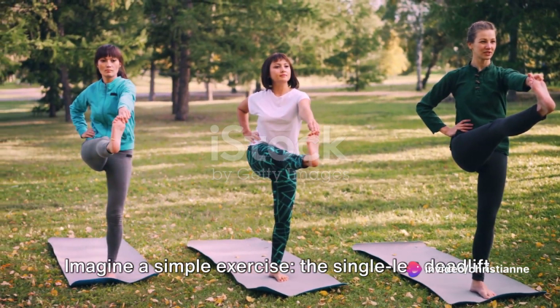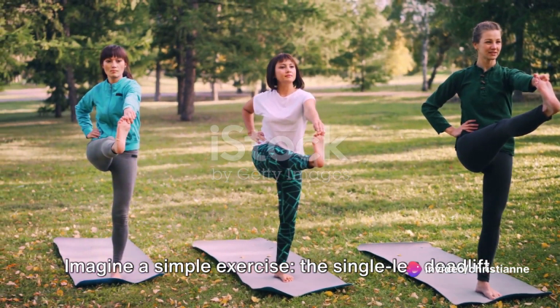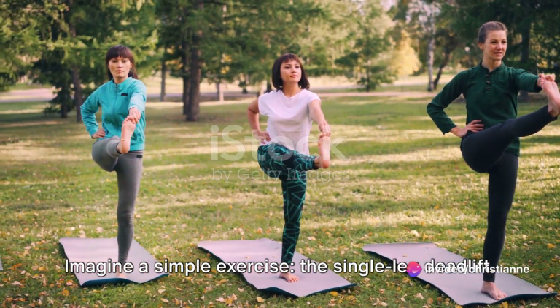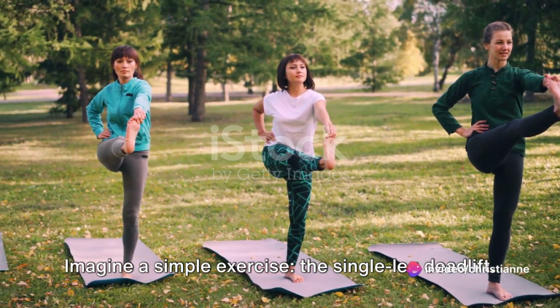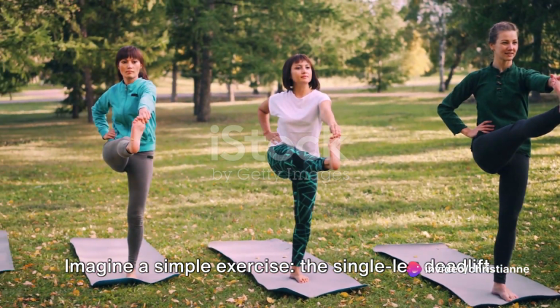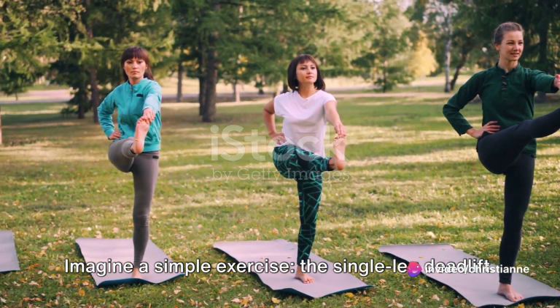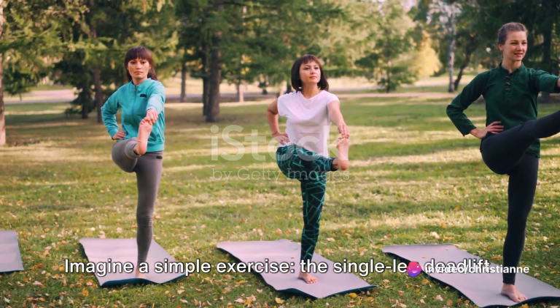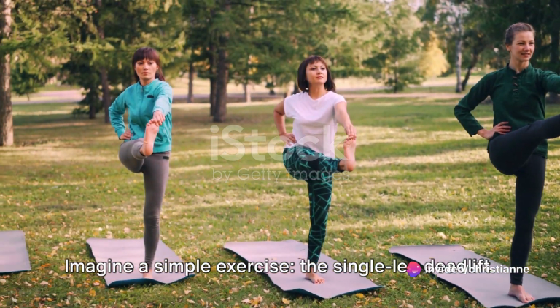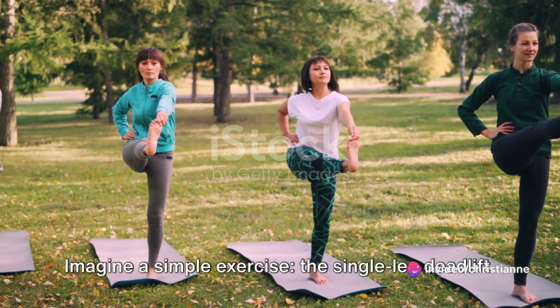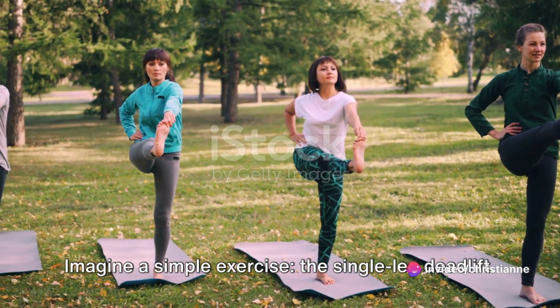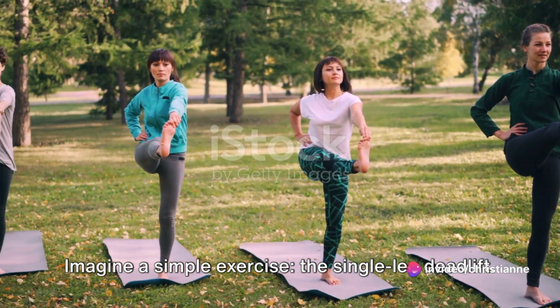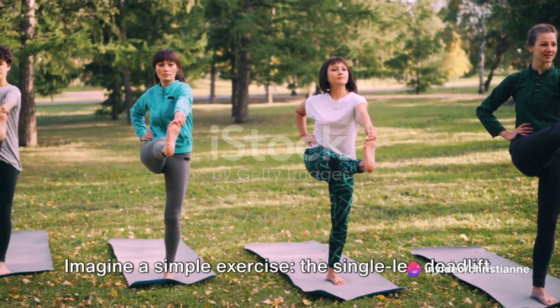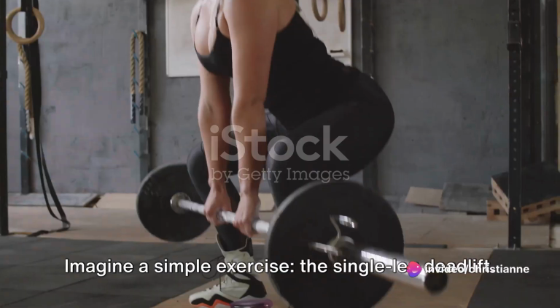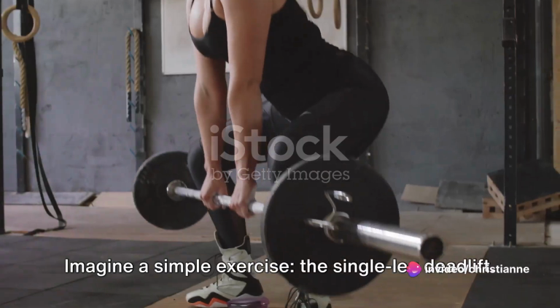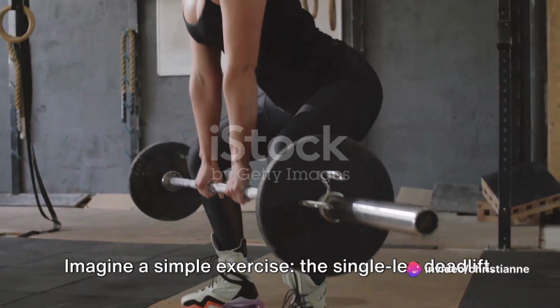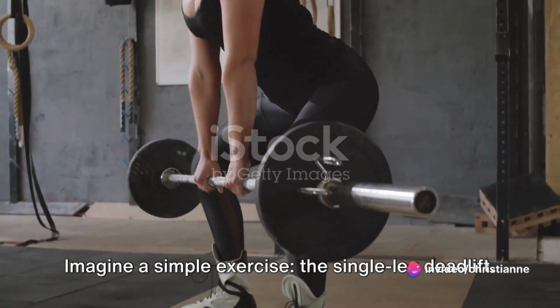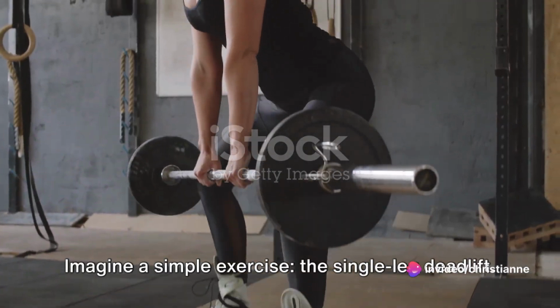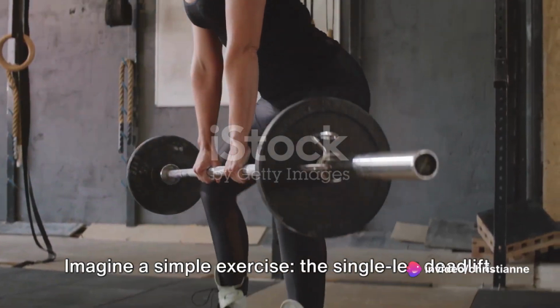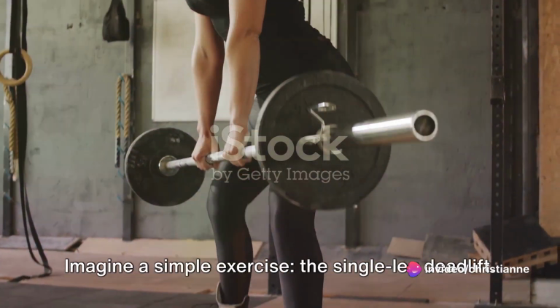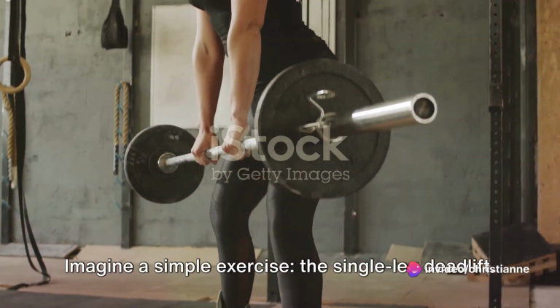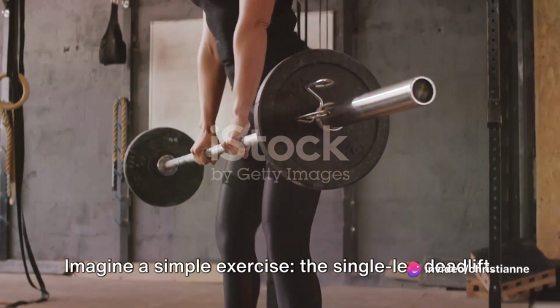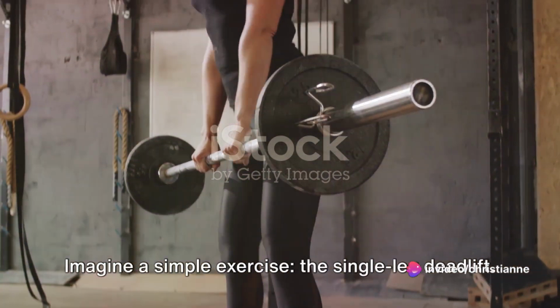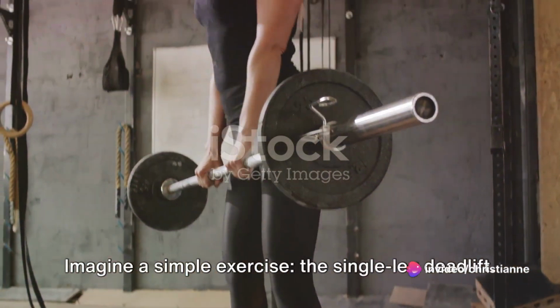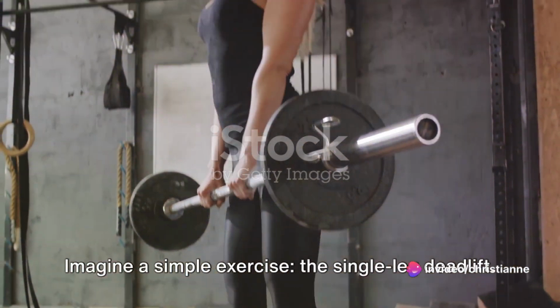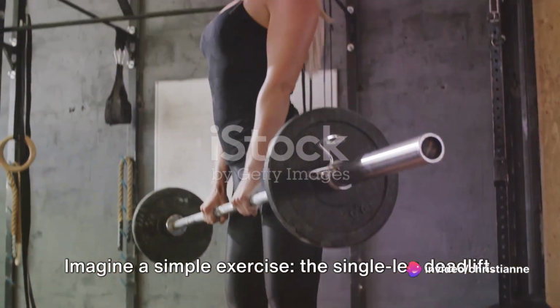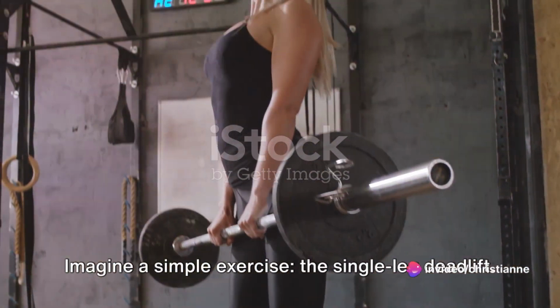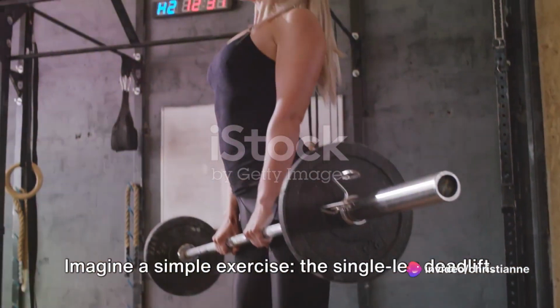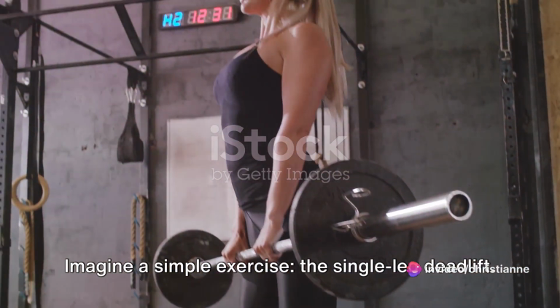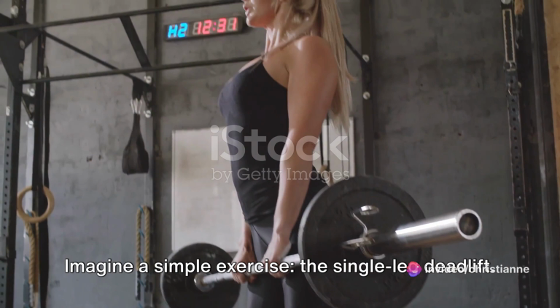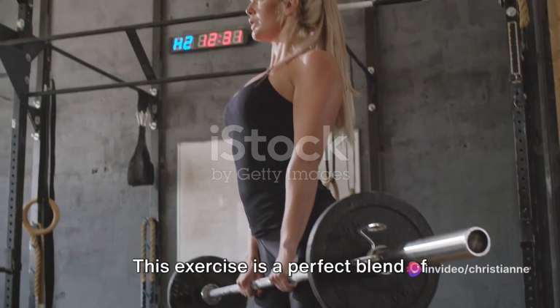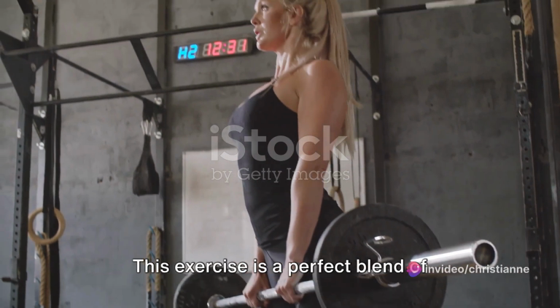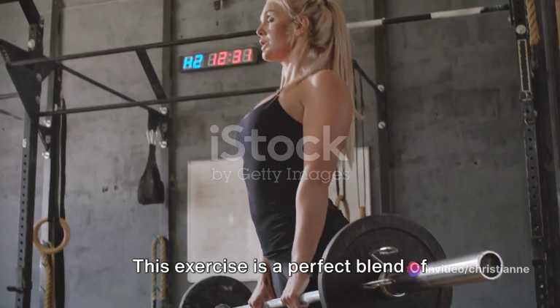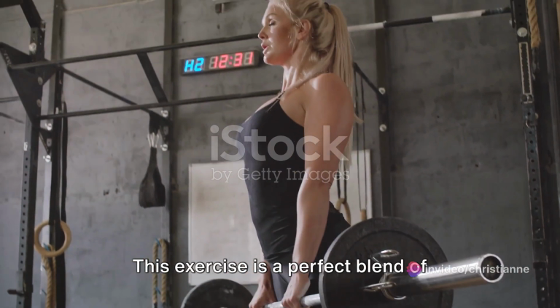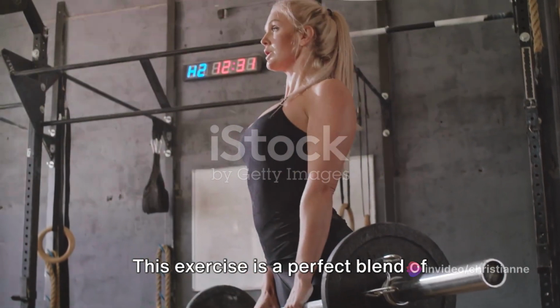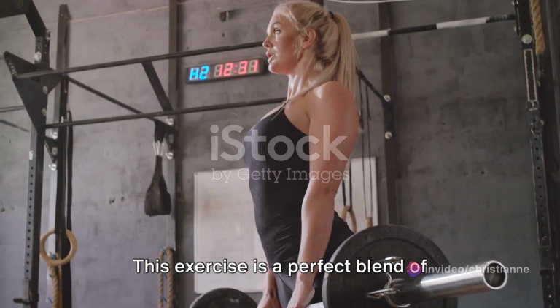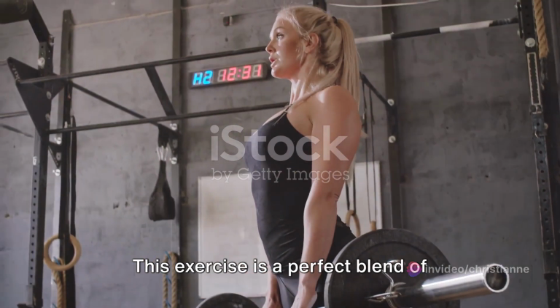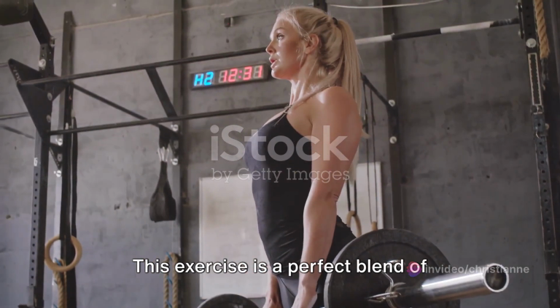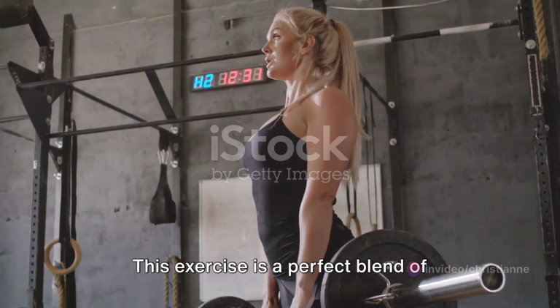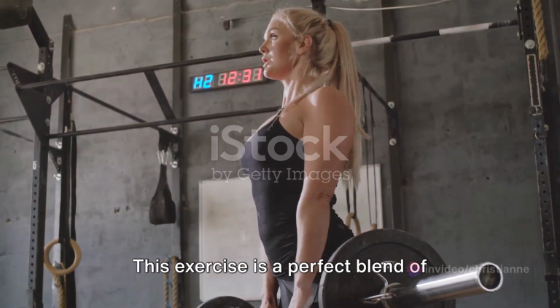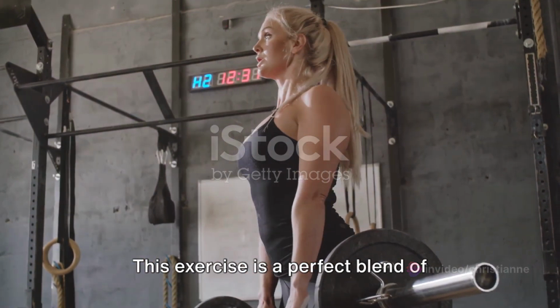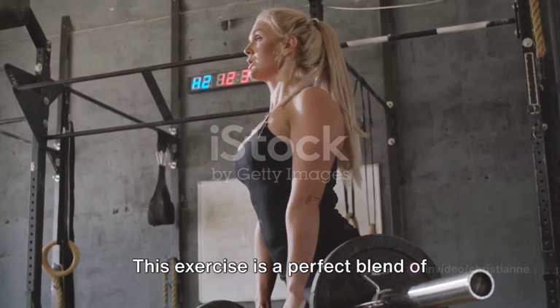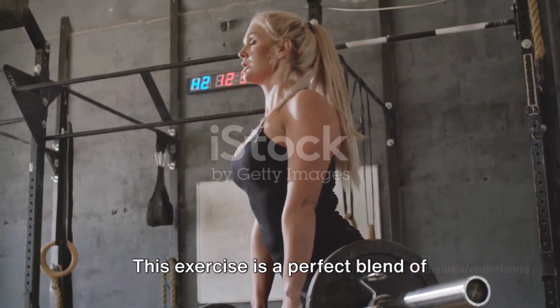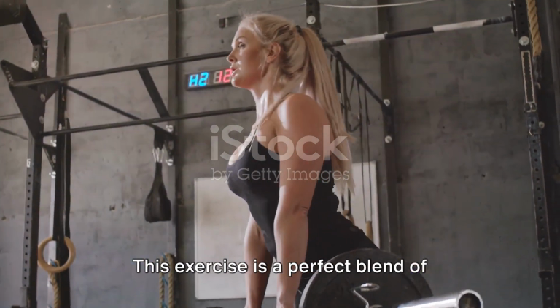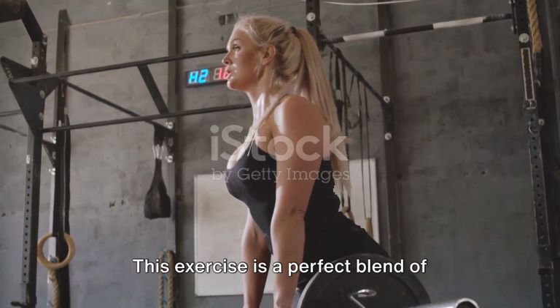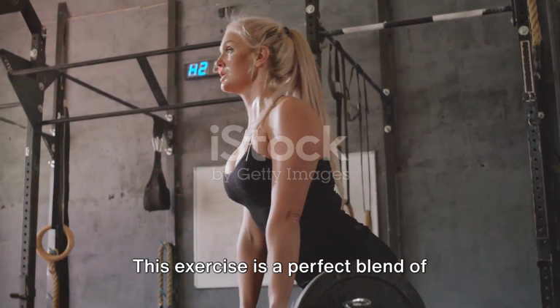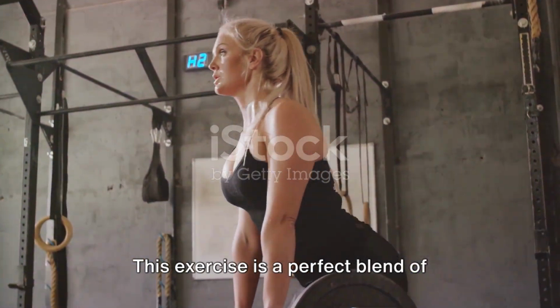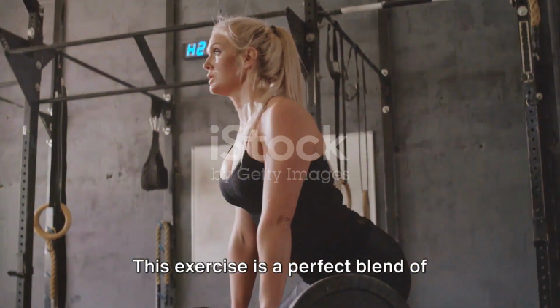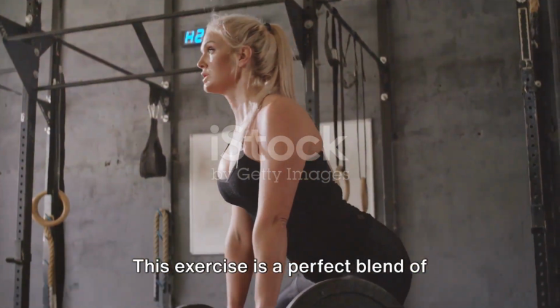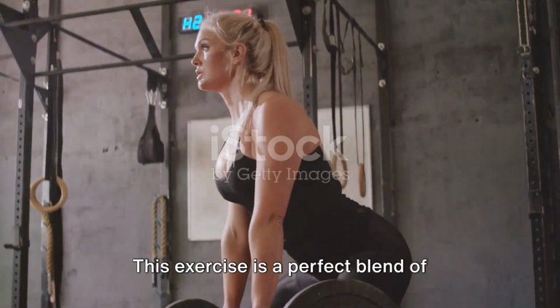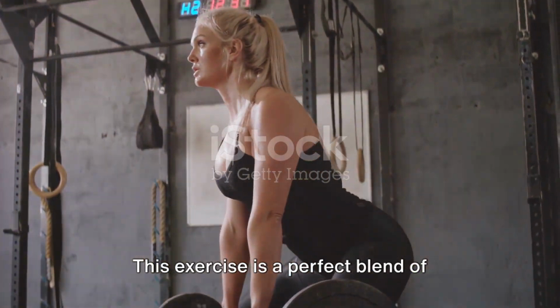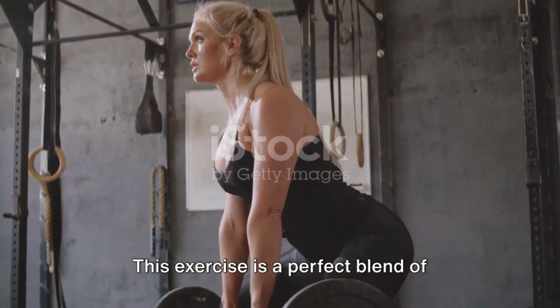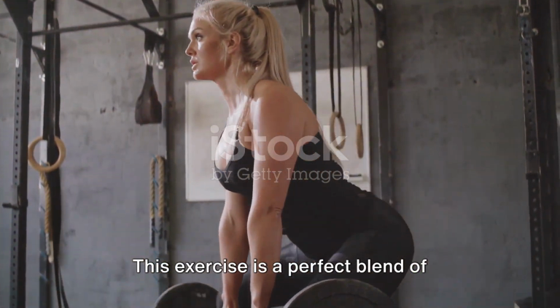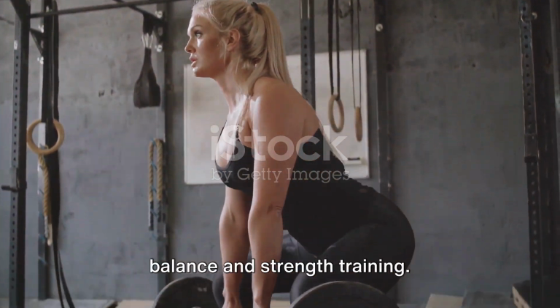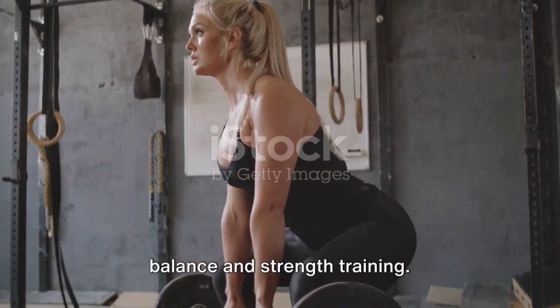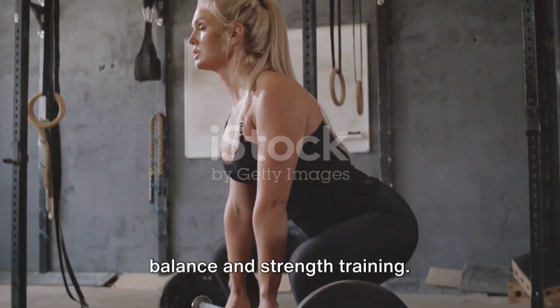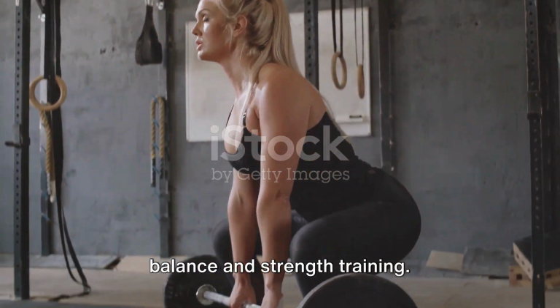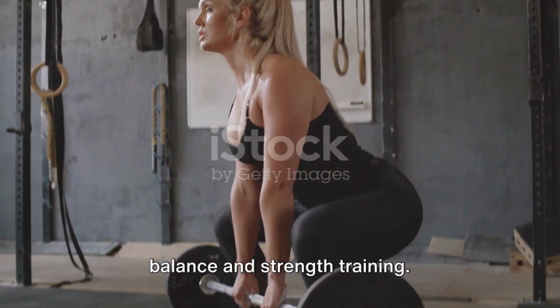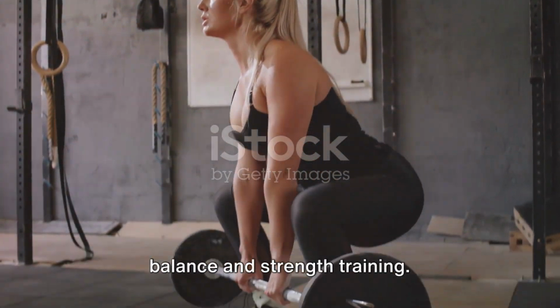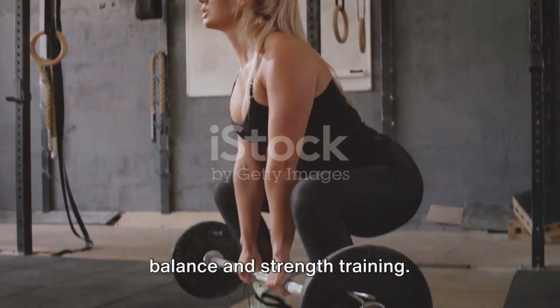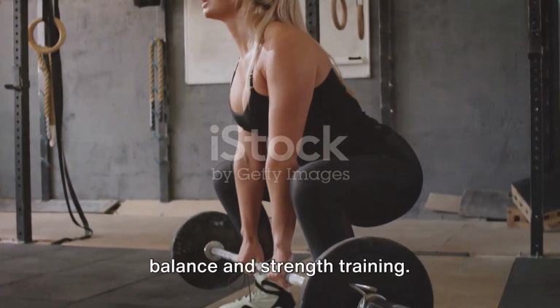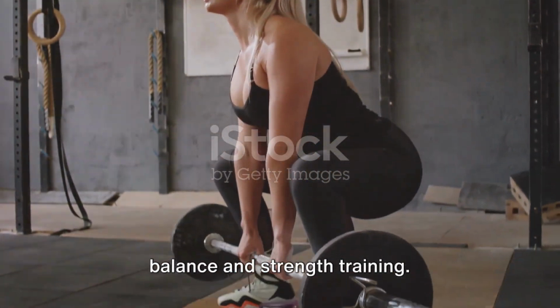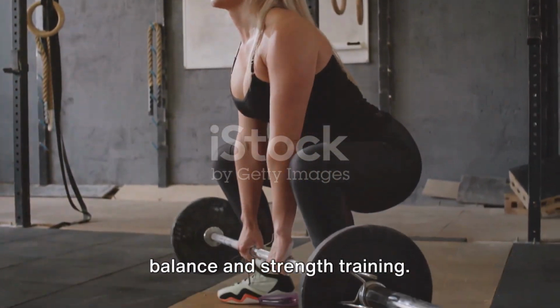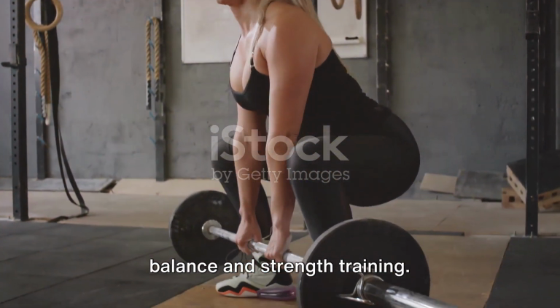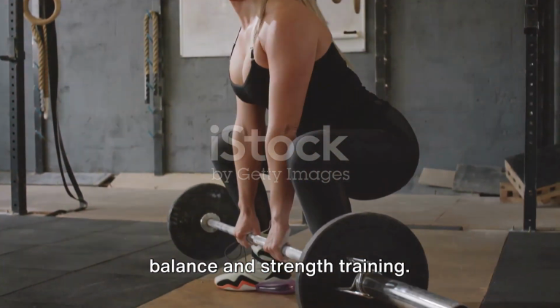Imagine a simple exercise: the single leg deadlift. This exercise is a perfect blend of balance and strength training.